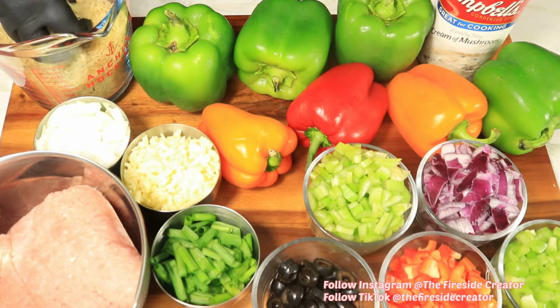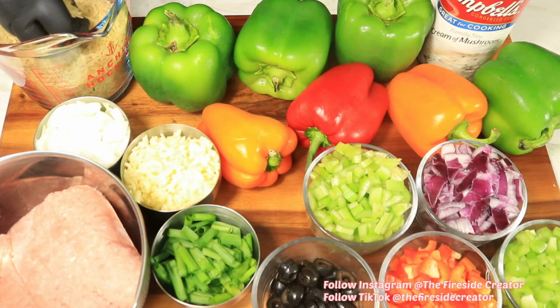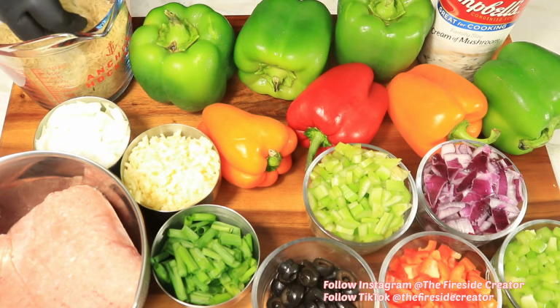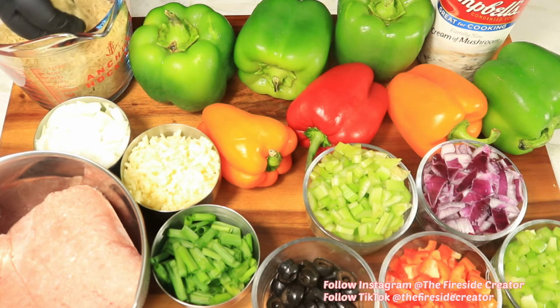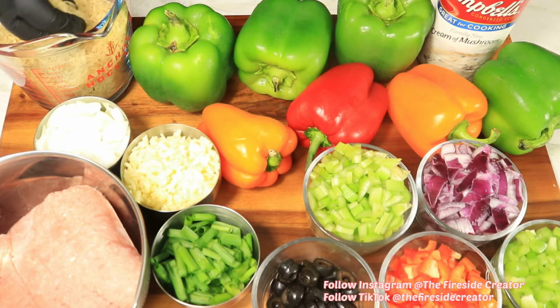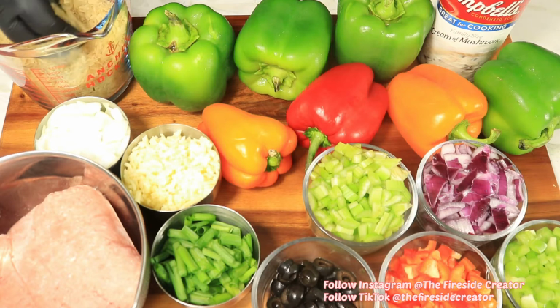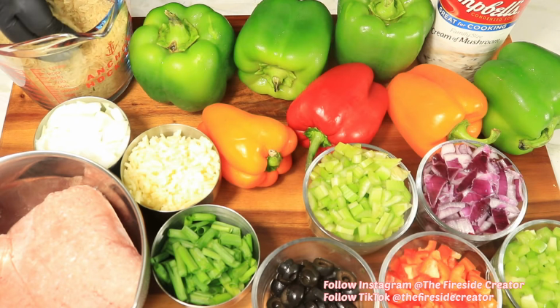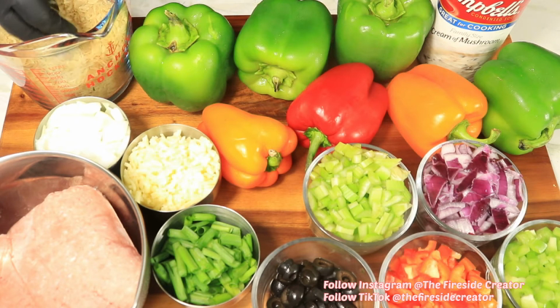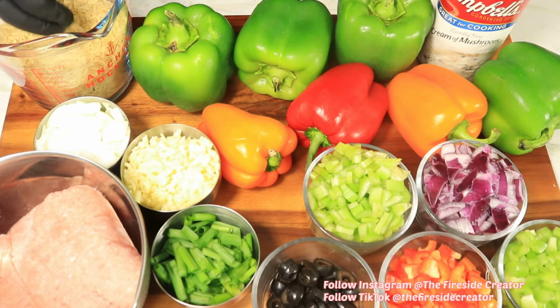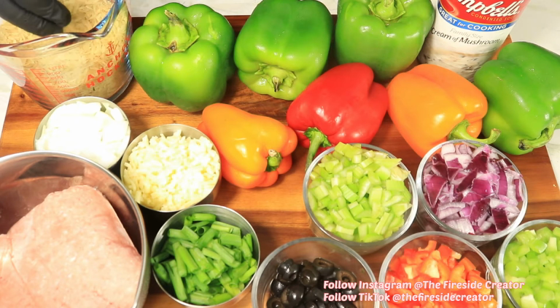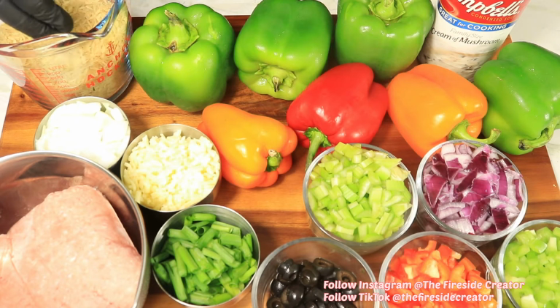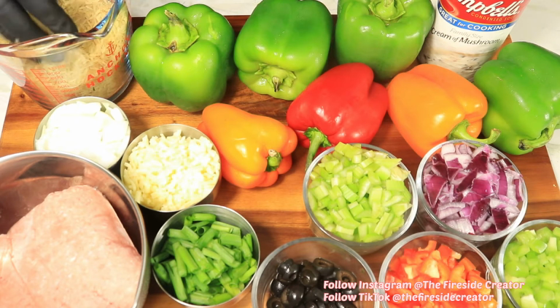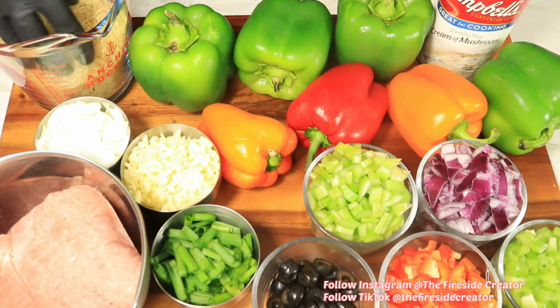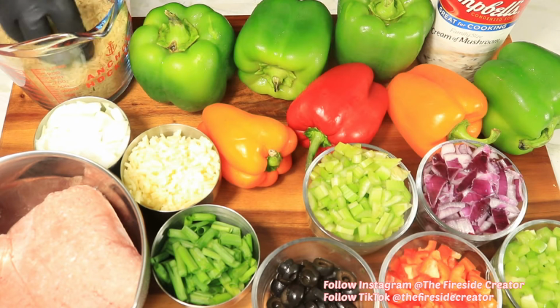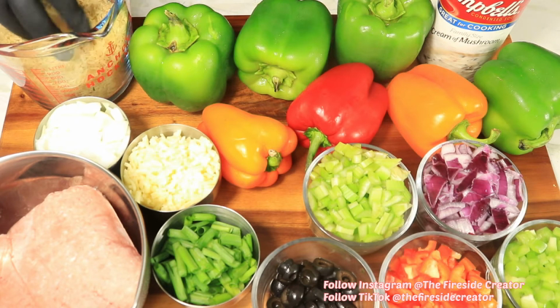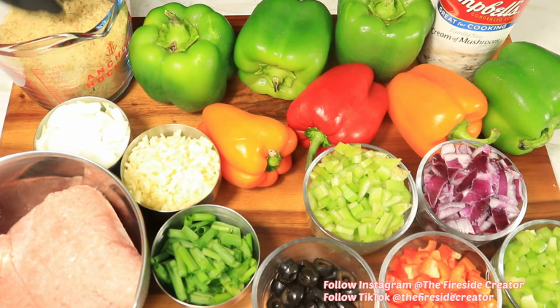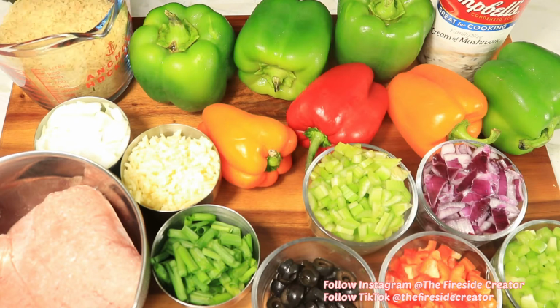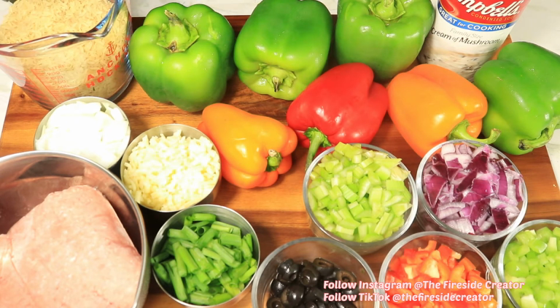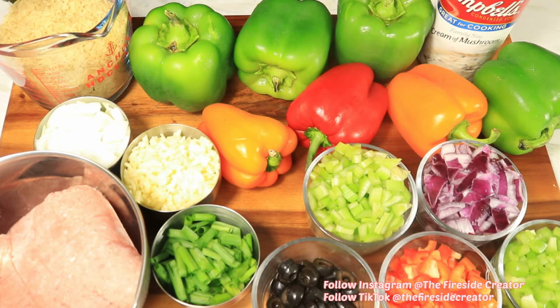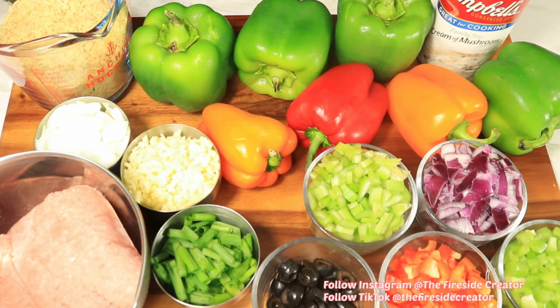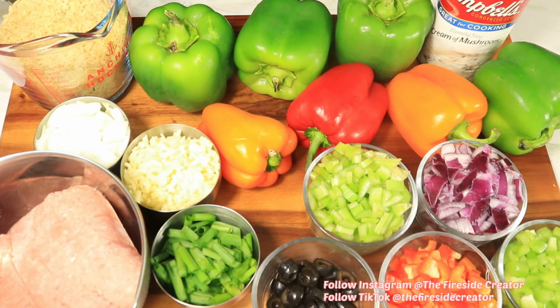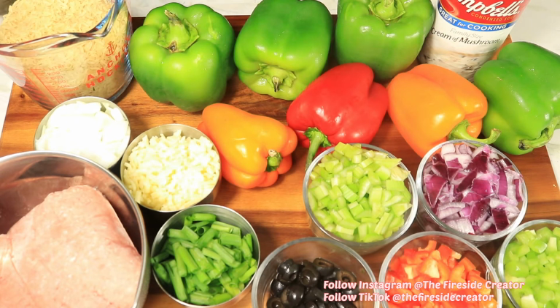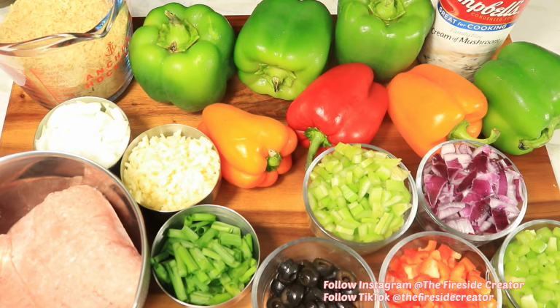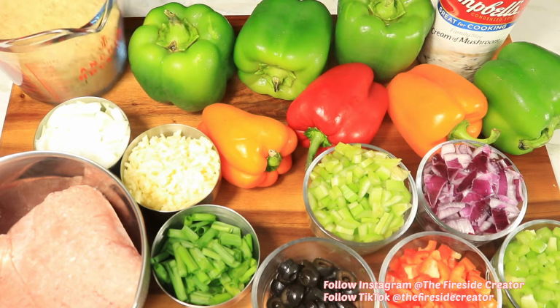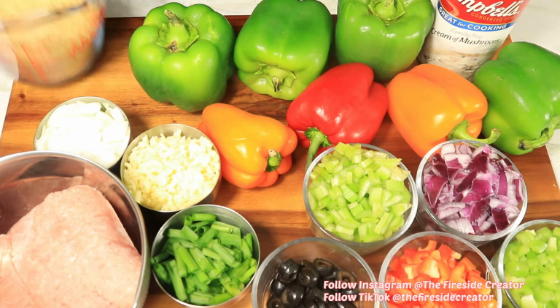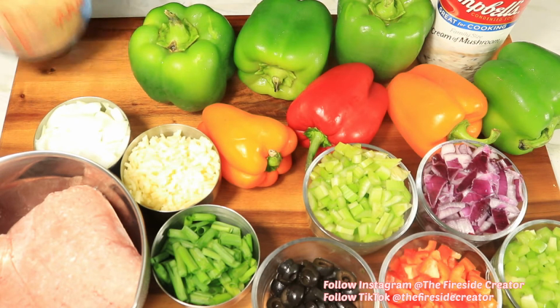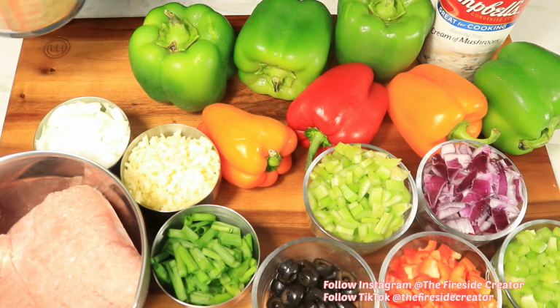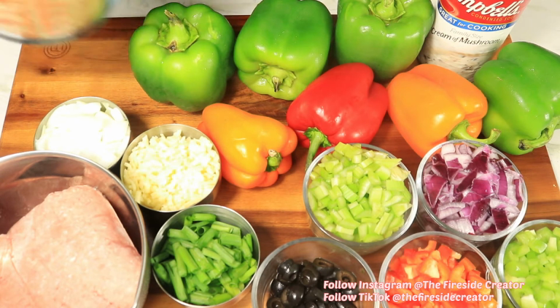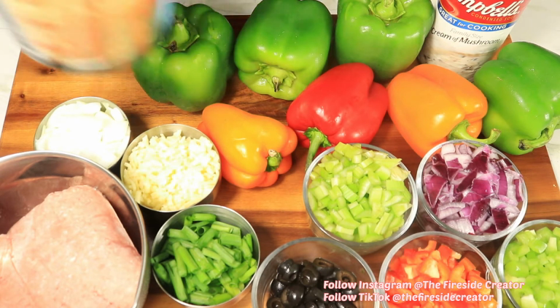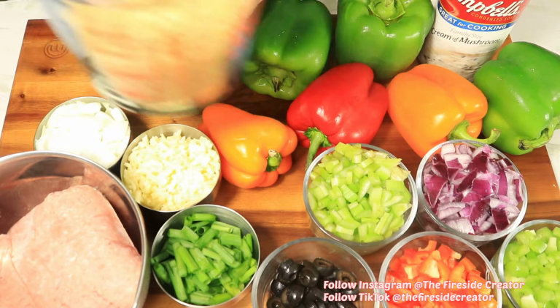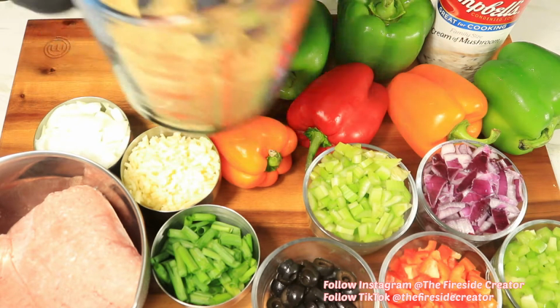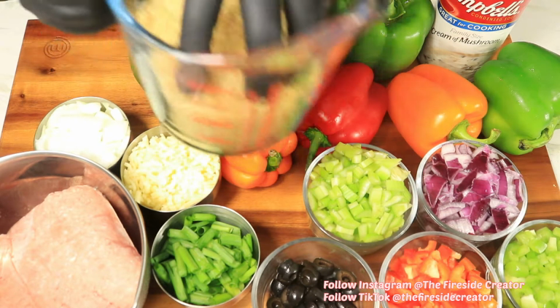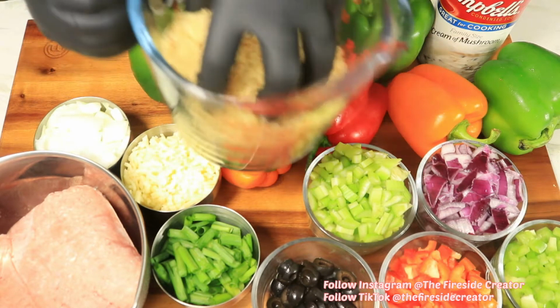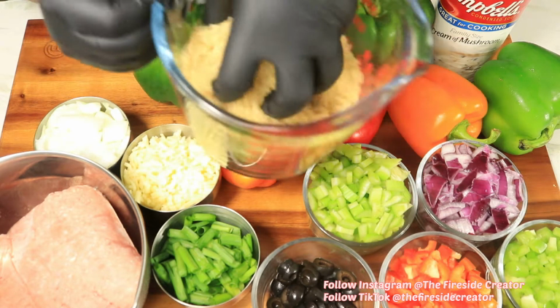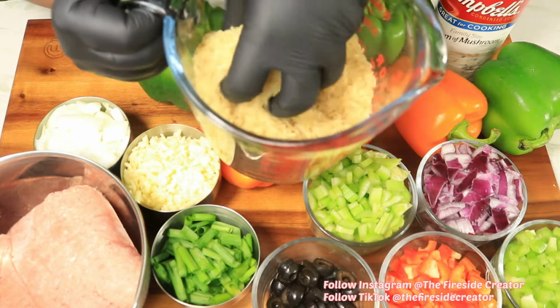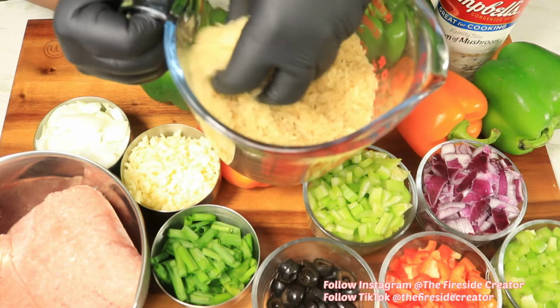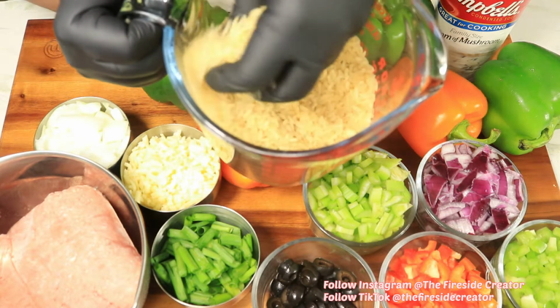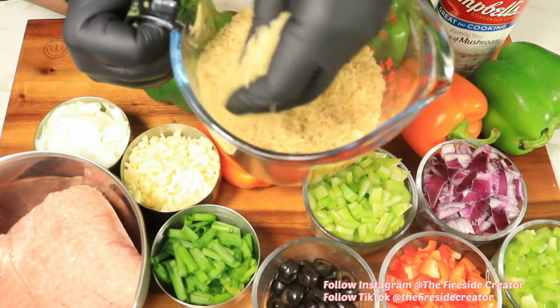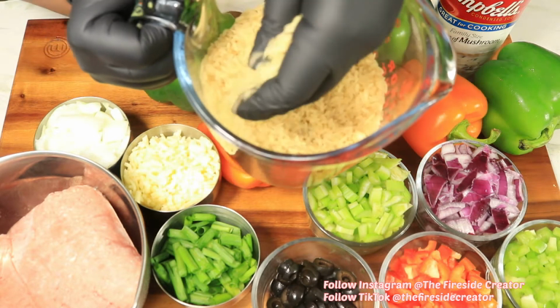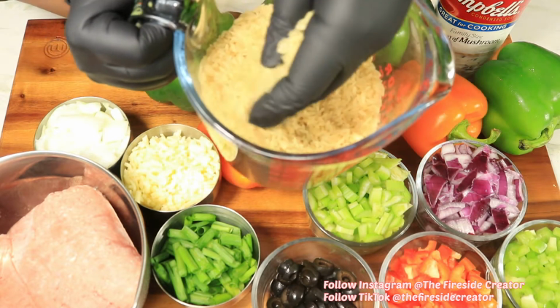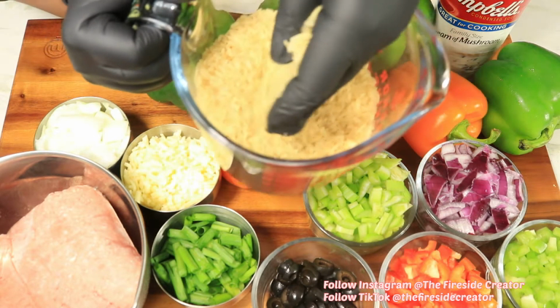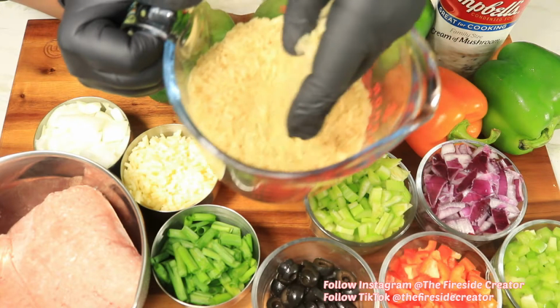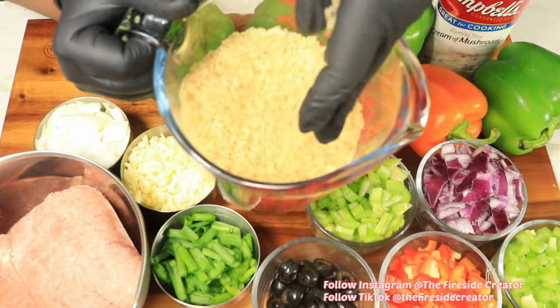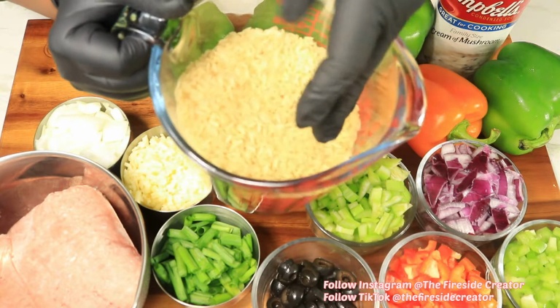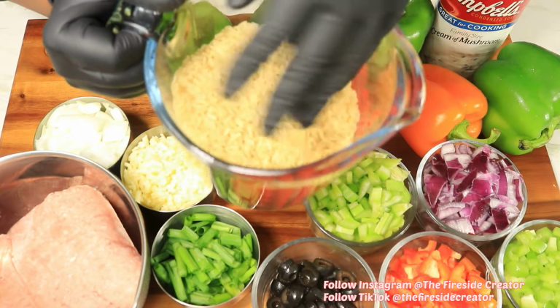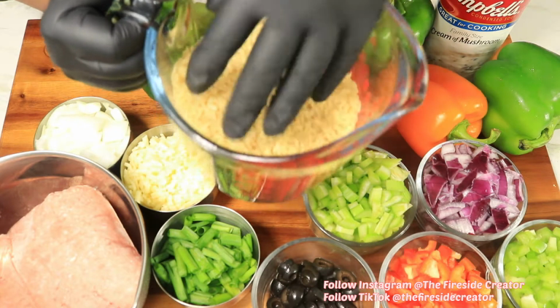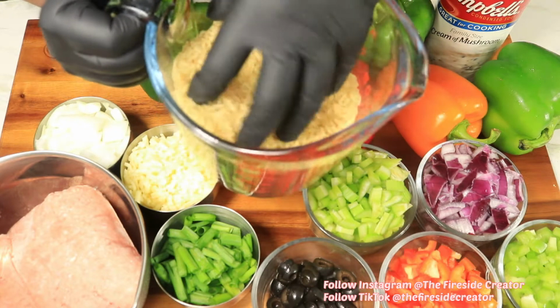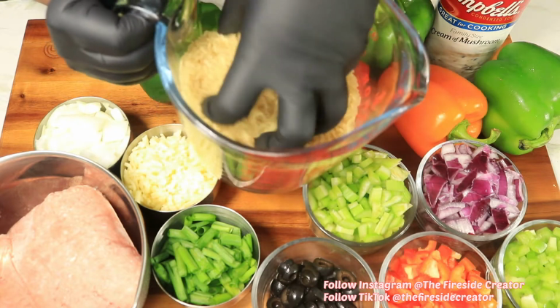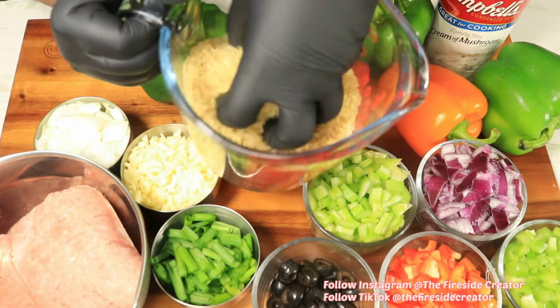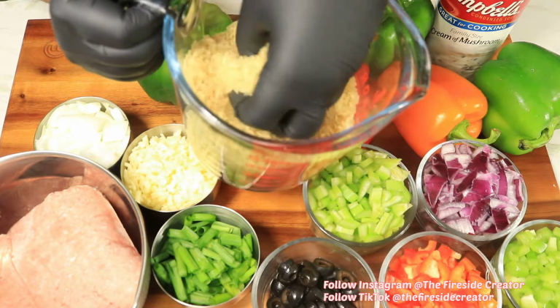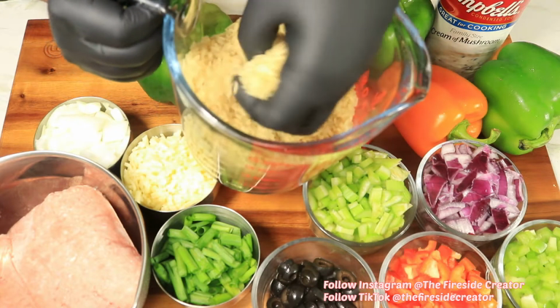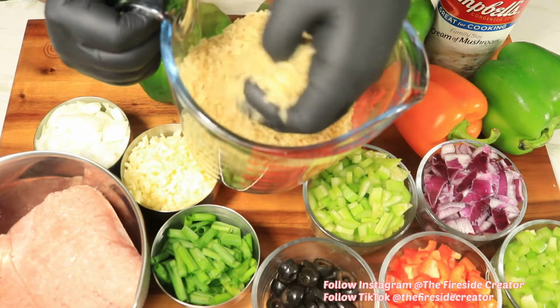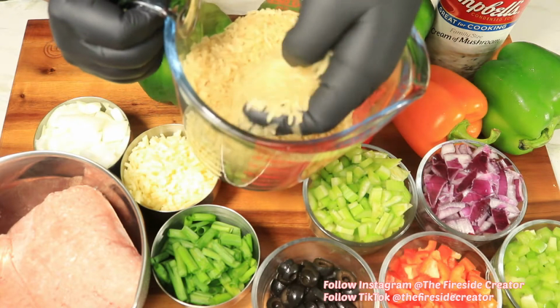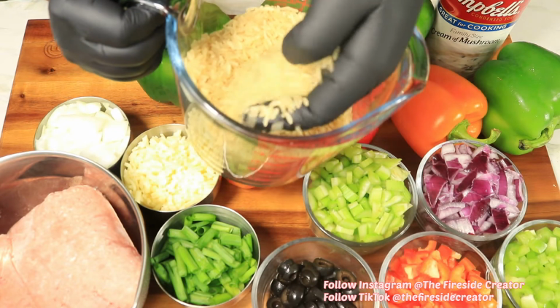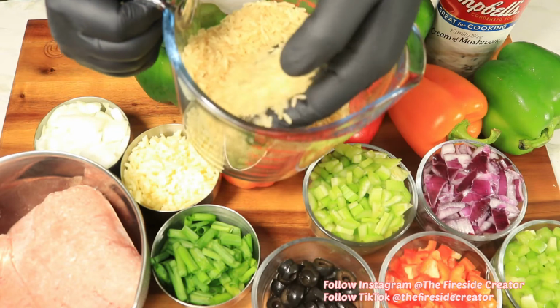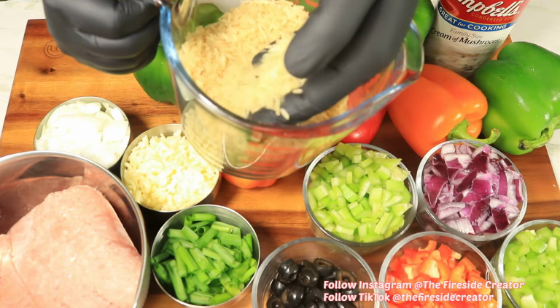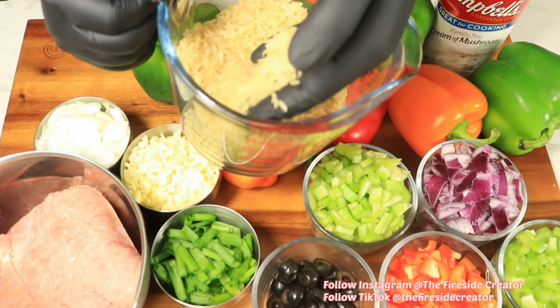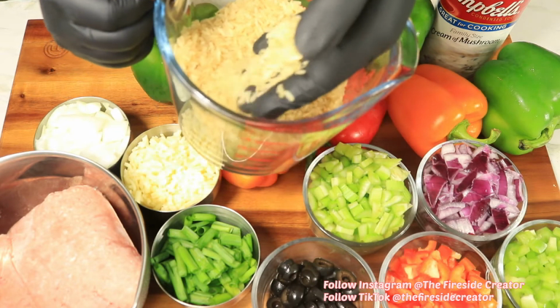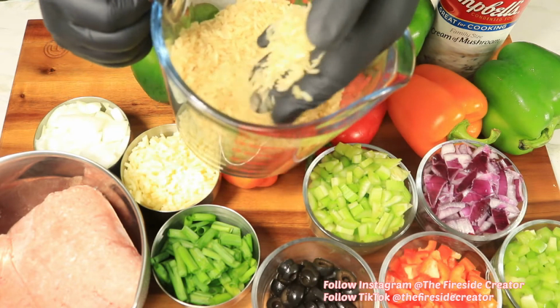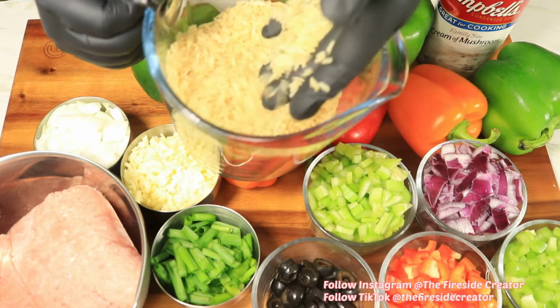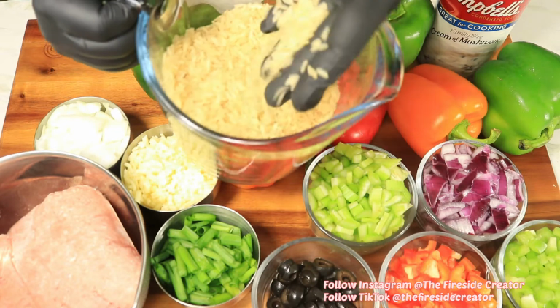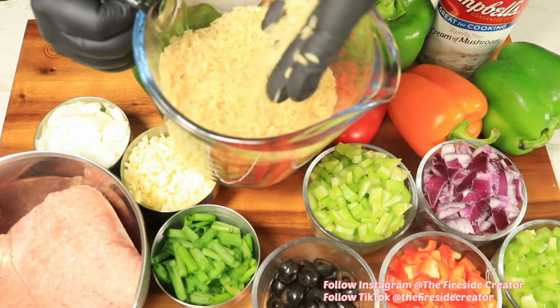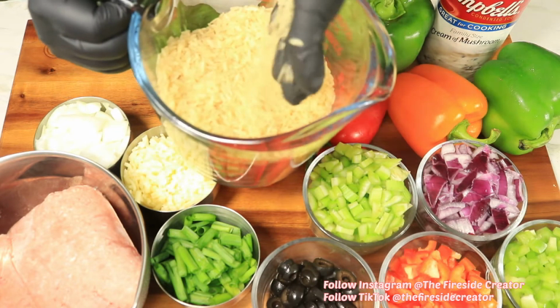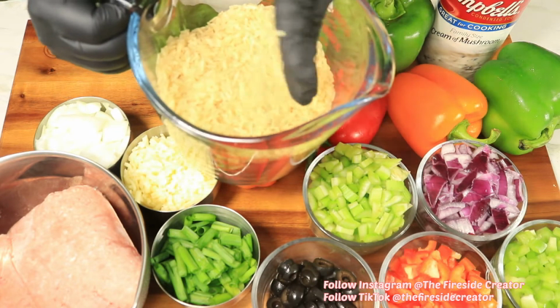First, I'm going to start off by cooking my rice. Today I'm using Uncle Ben's brown rice, but you can use wild rice or even jasmine rice.